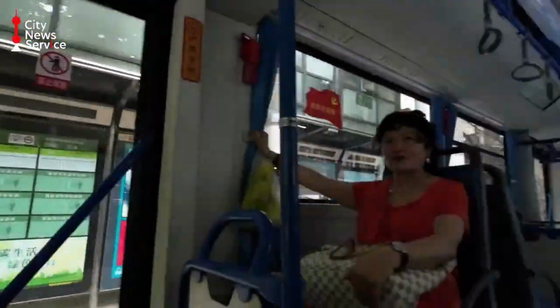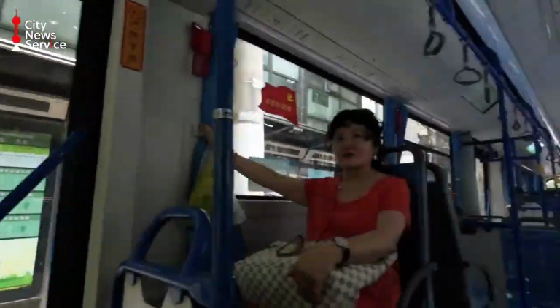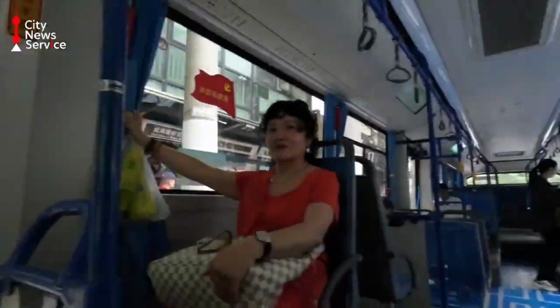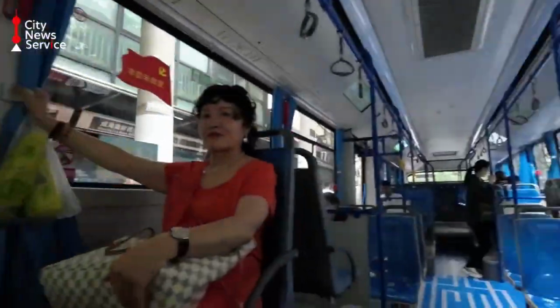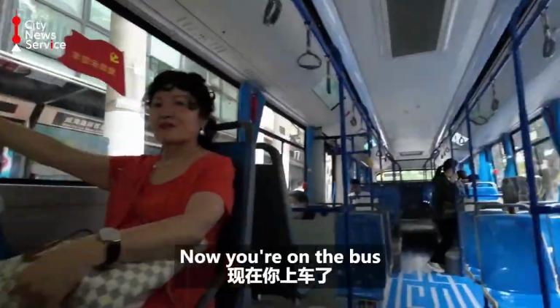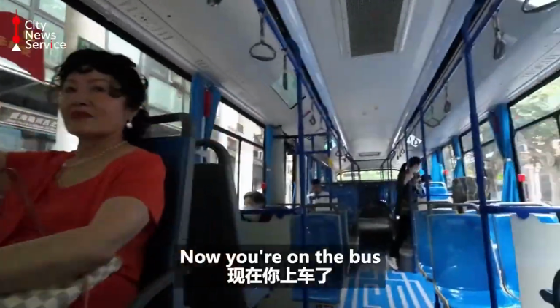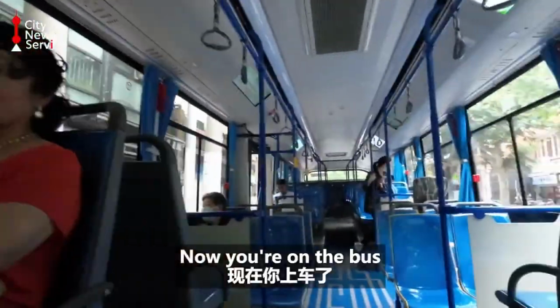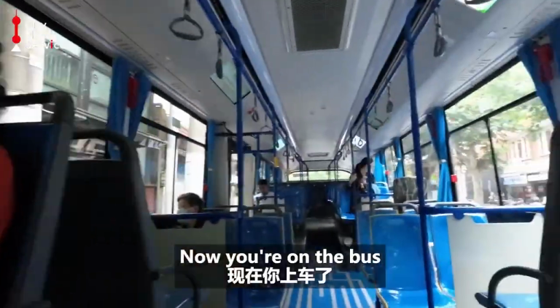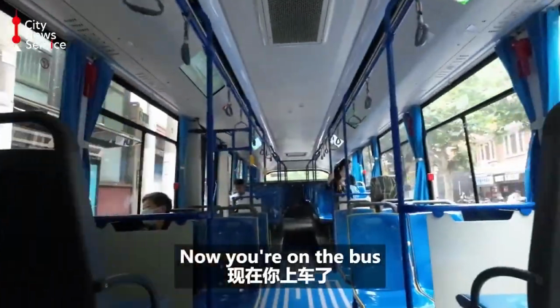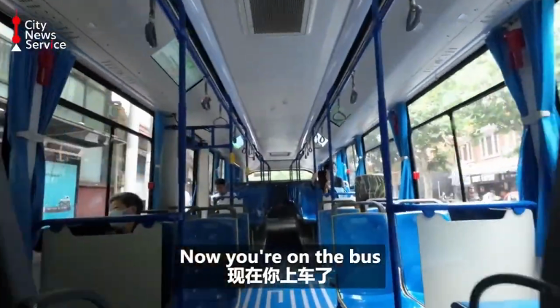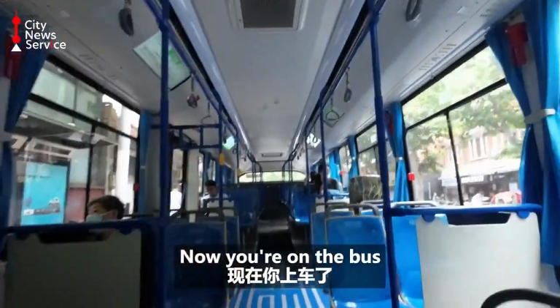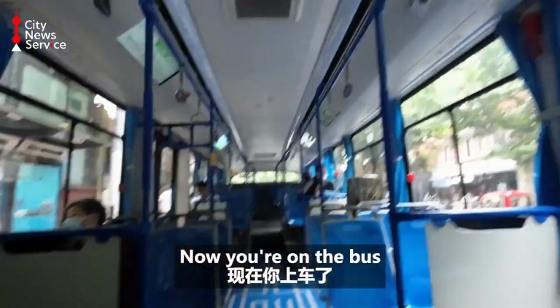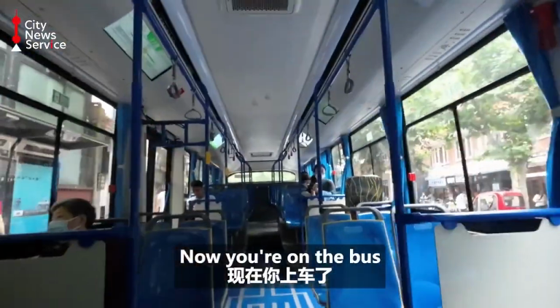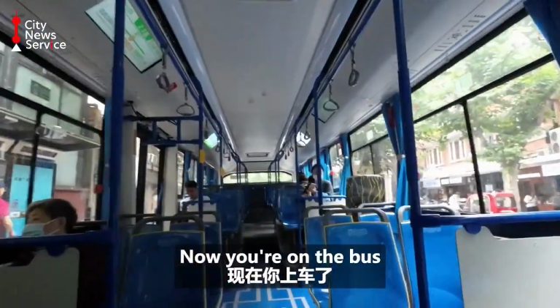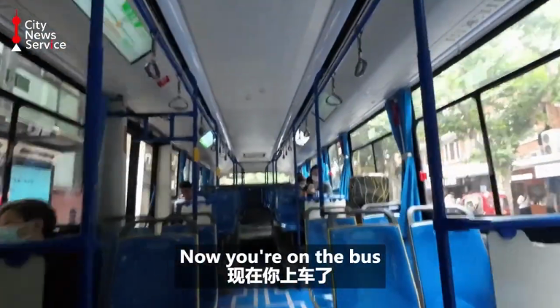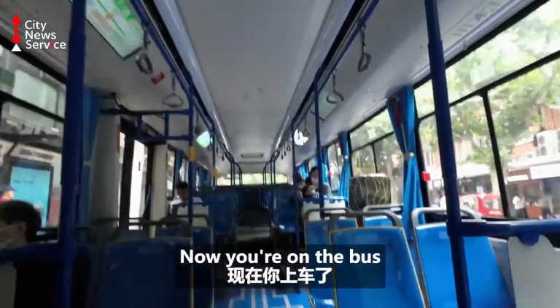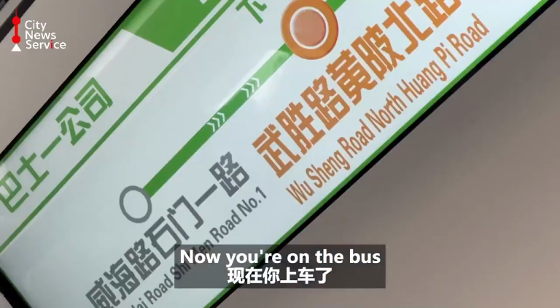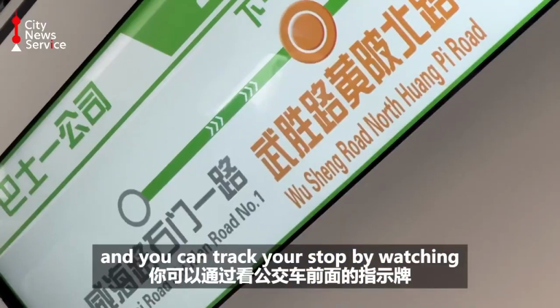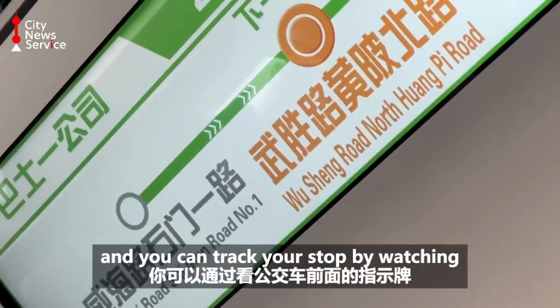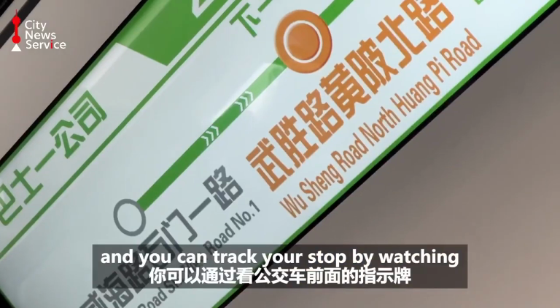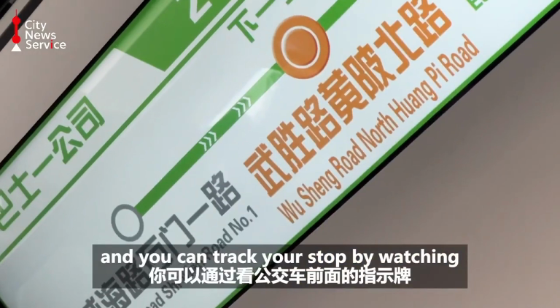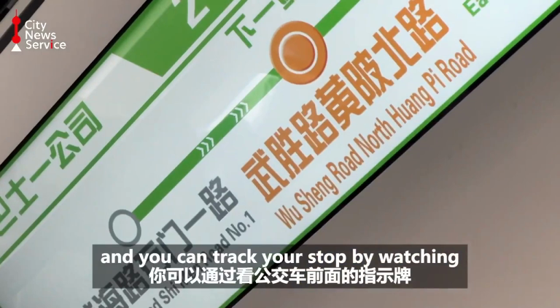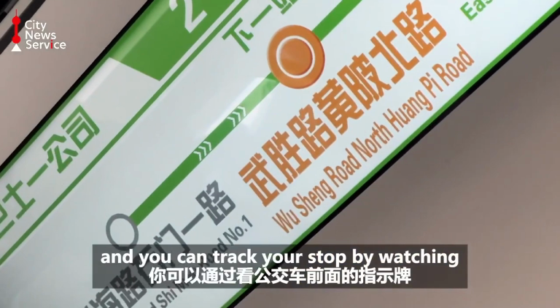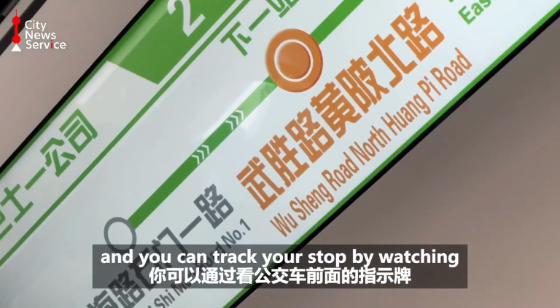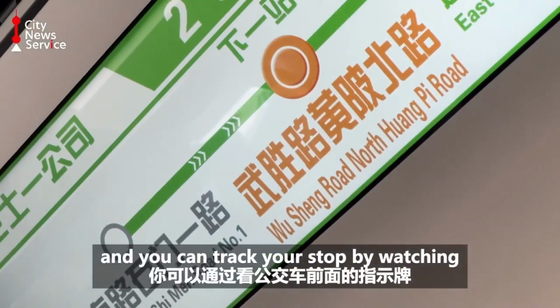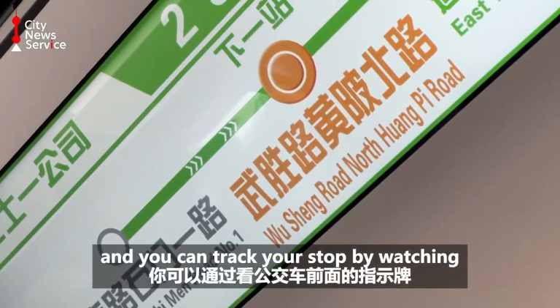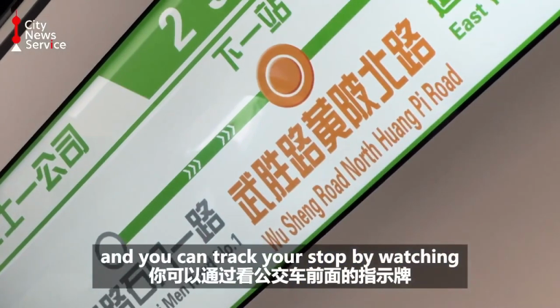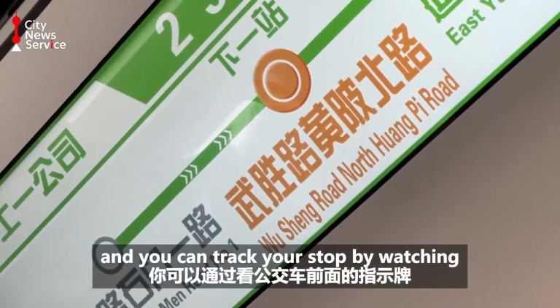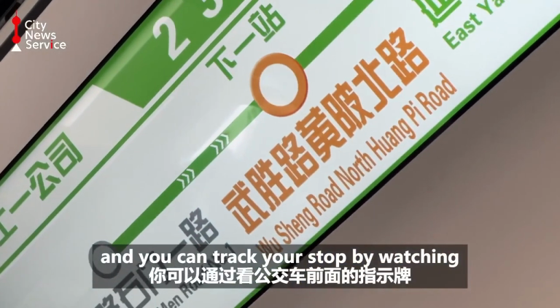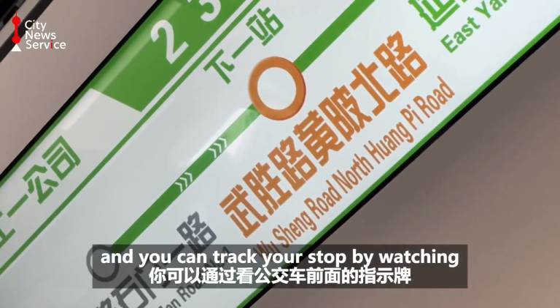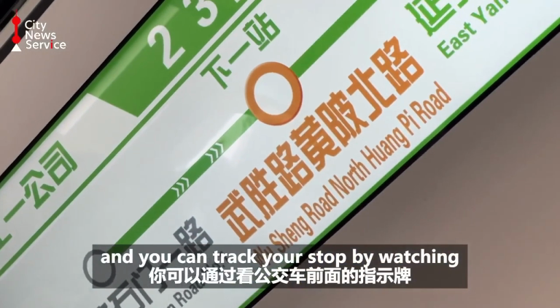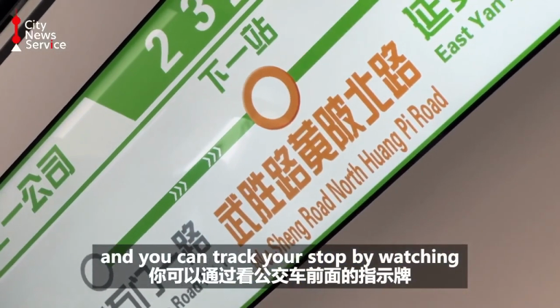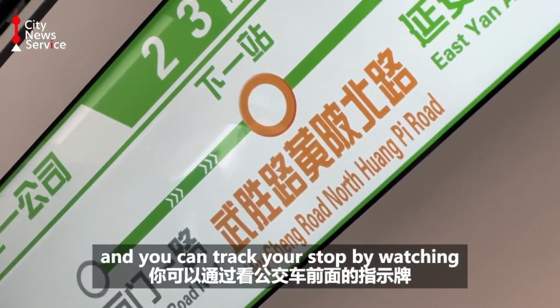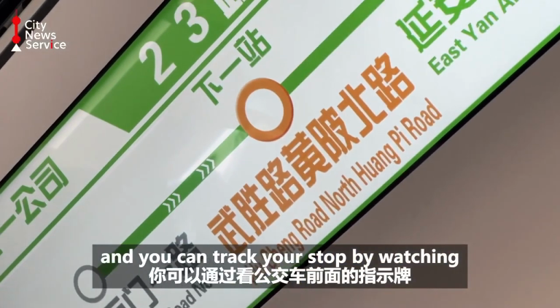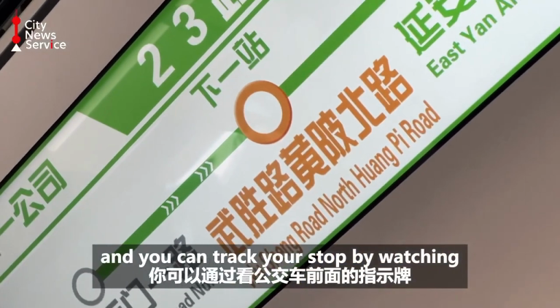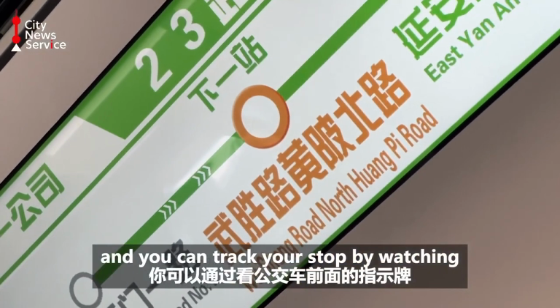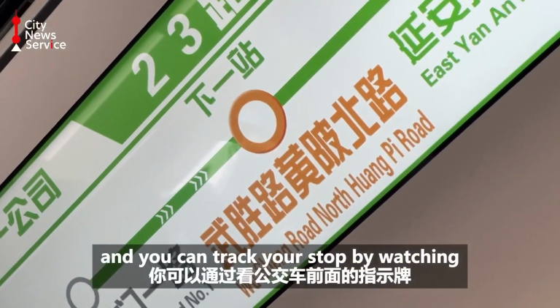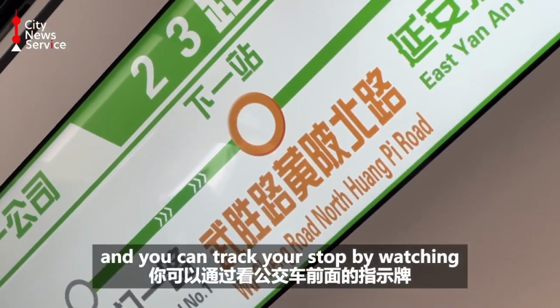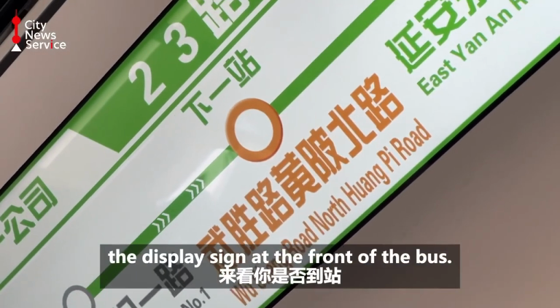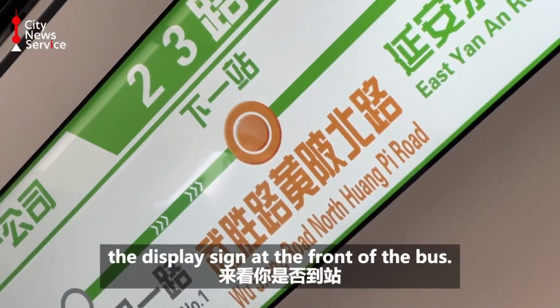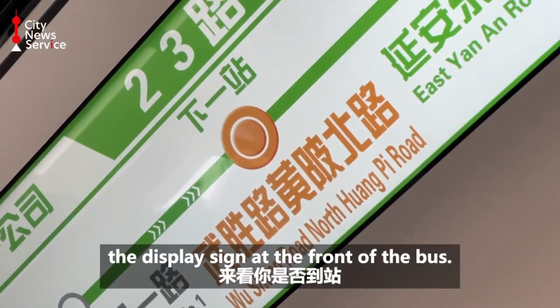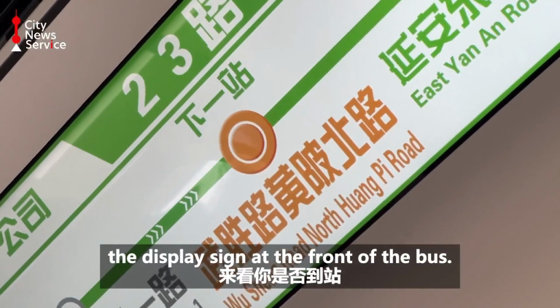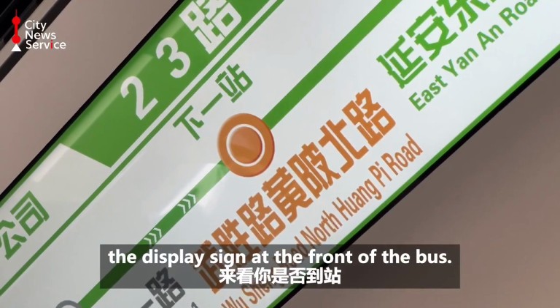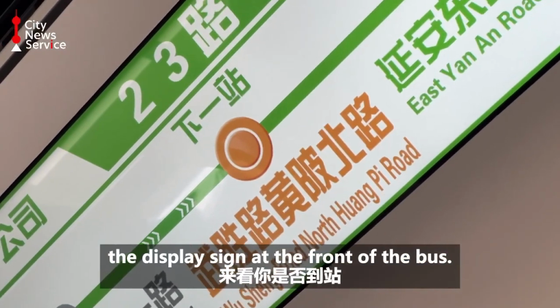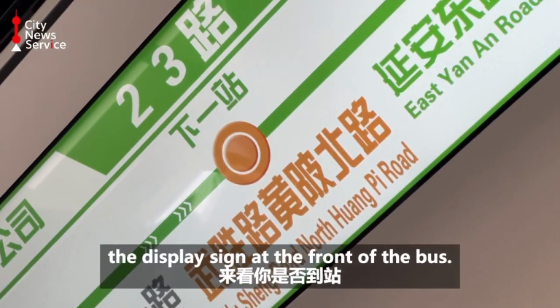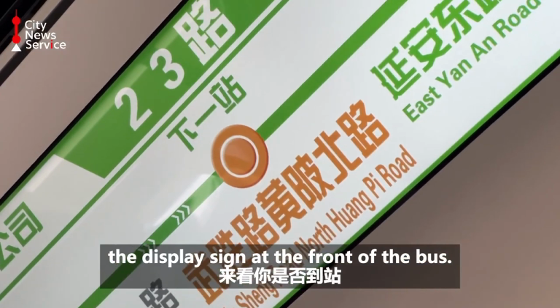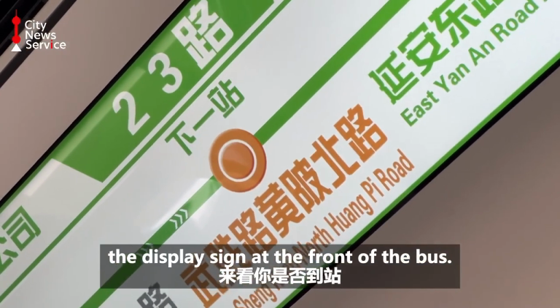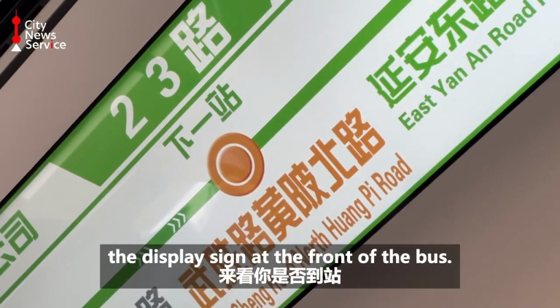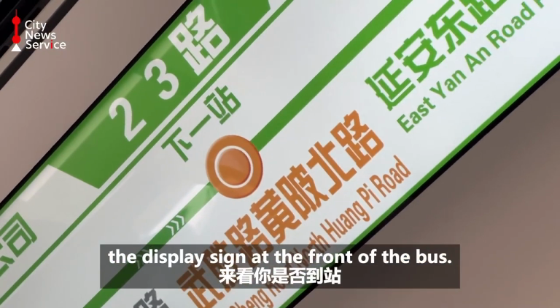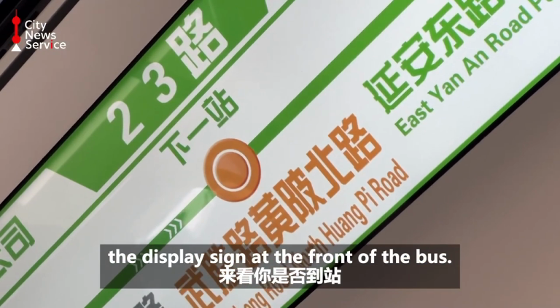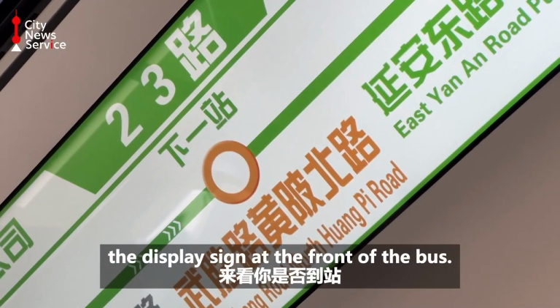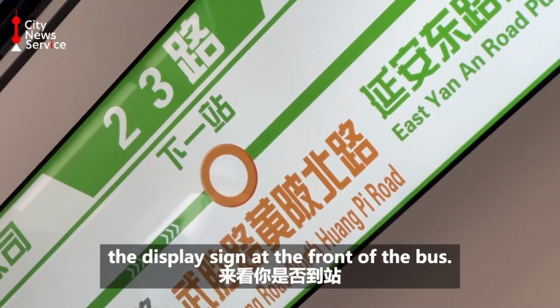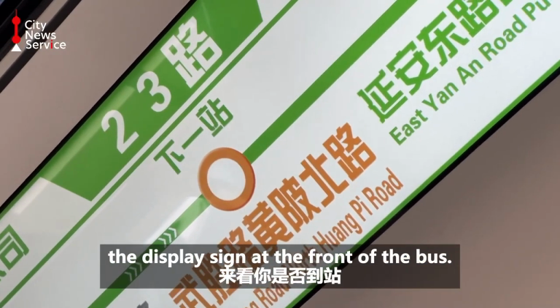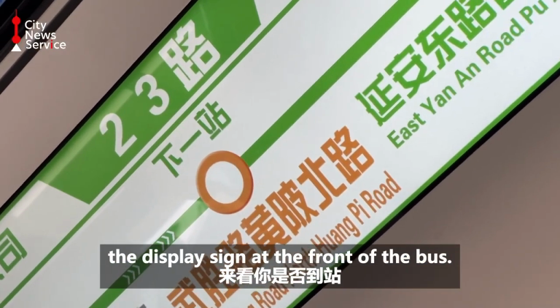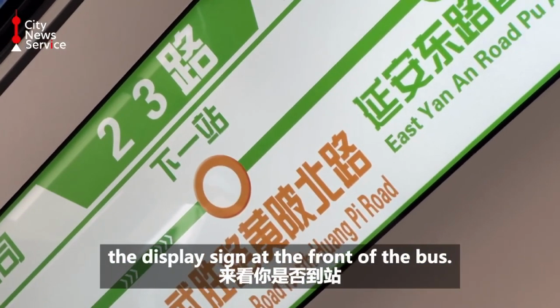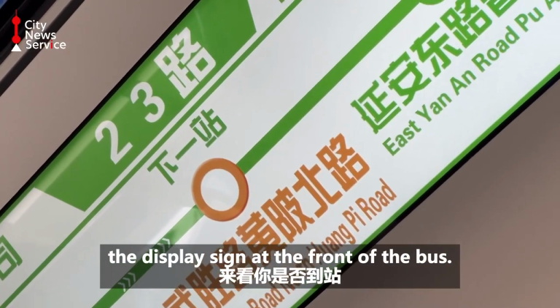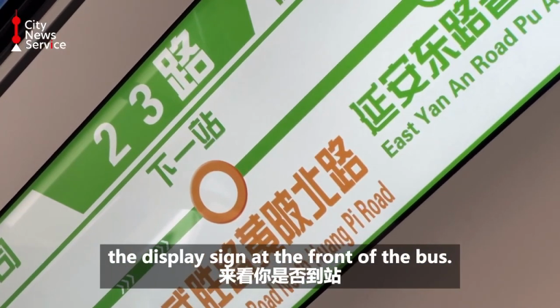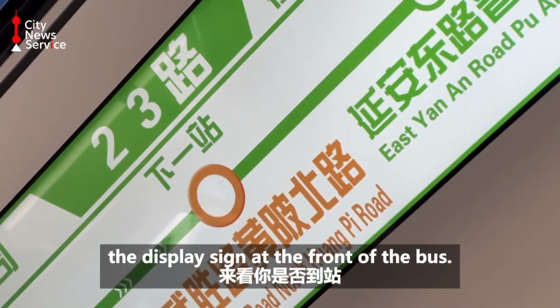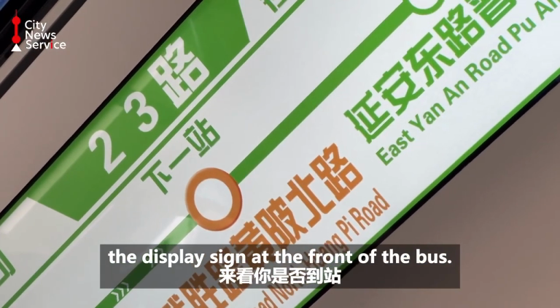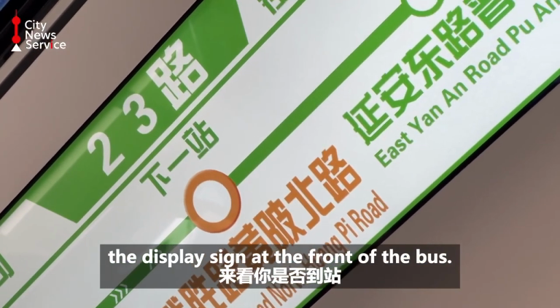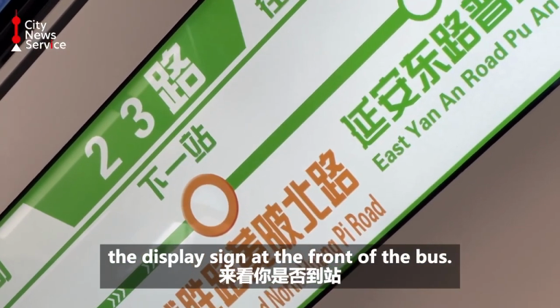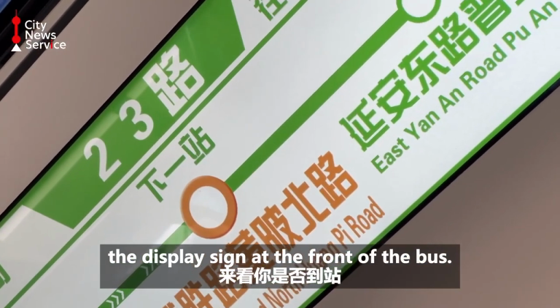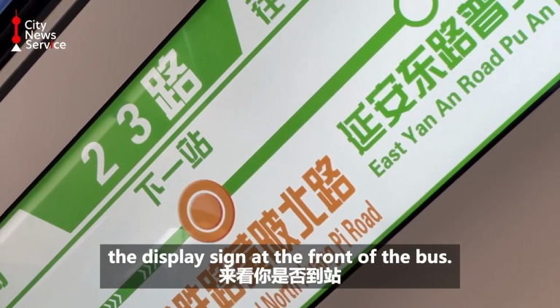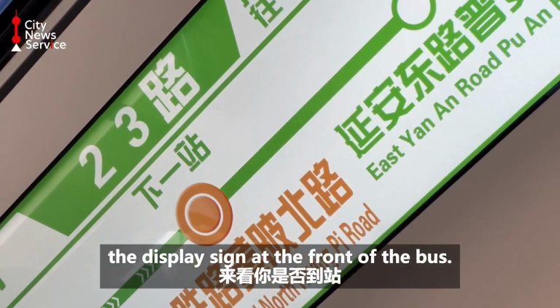Now you are on the bus and you can track your stop by watching the display sign at the front of the bus.